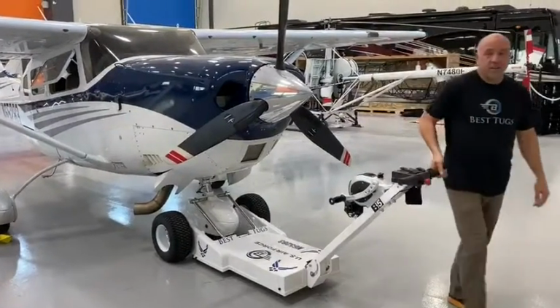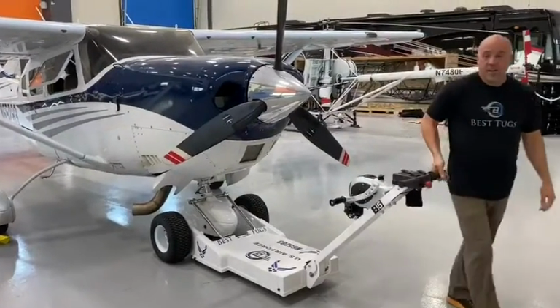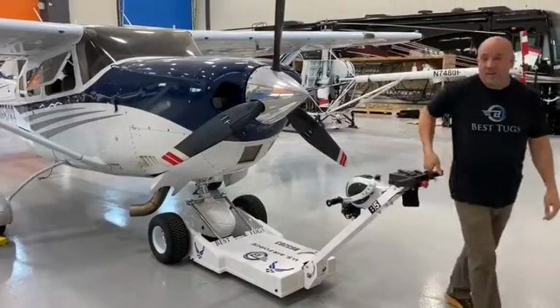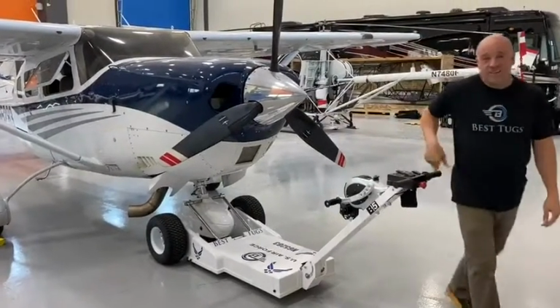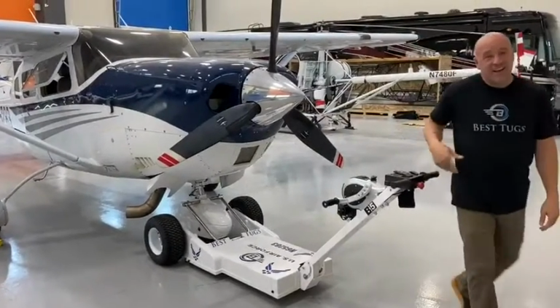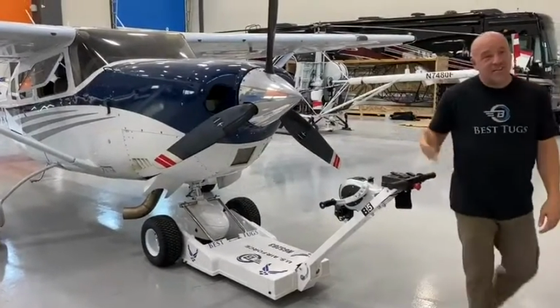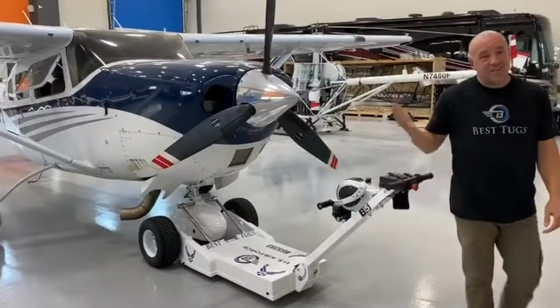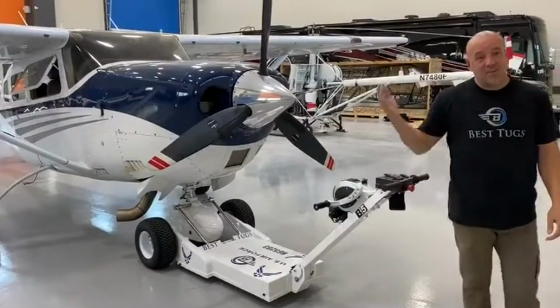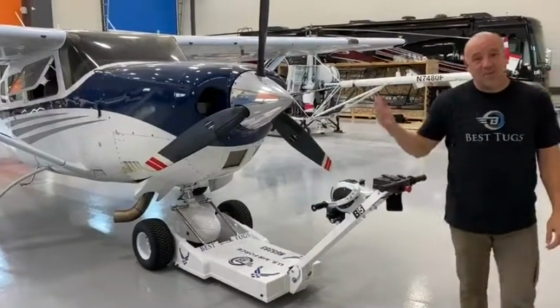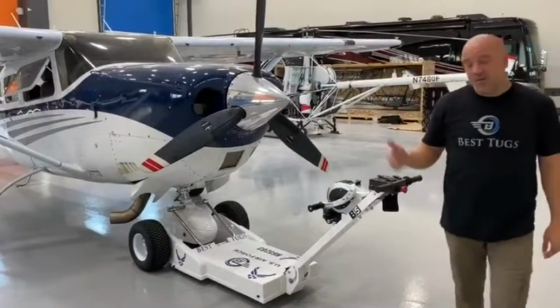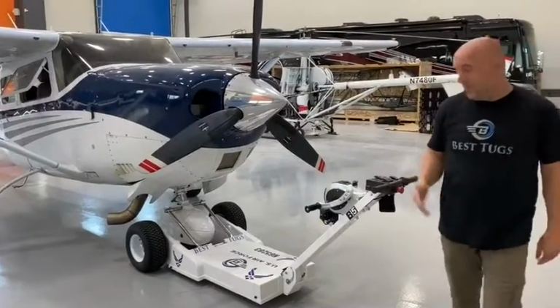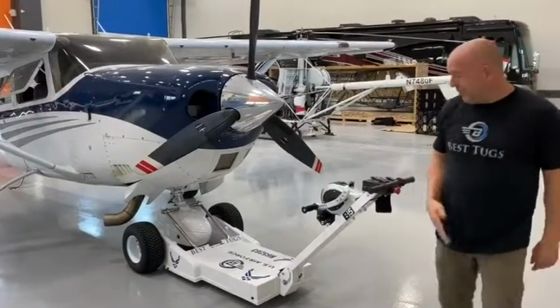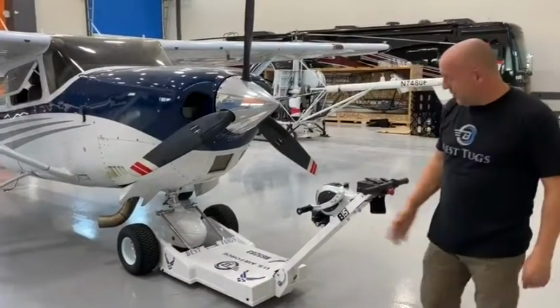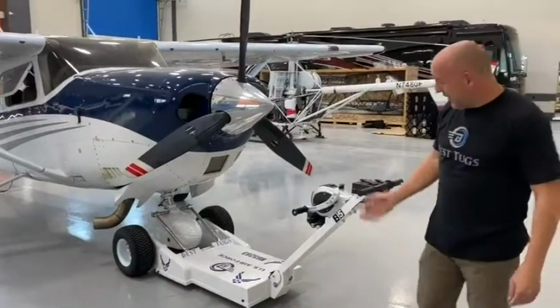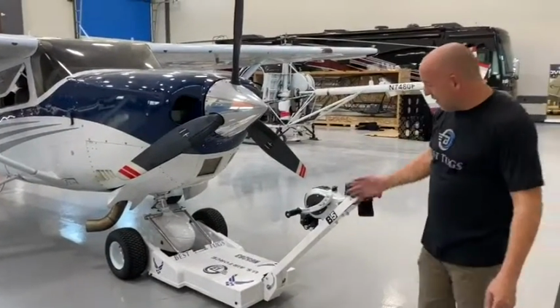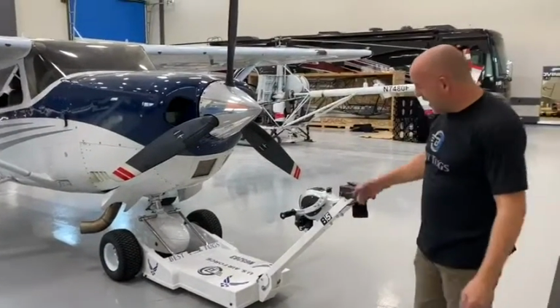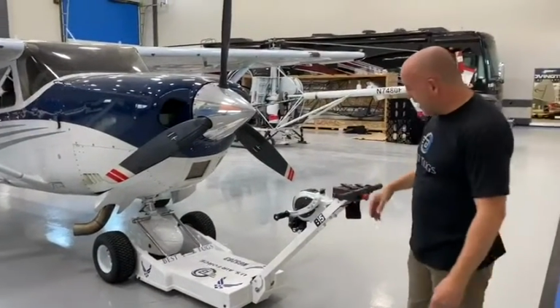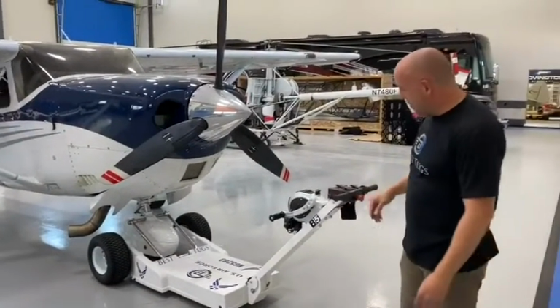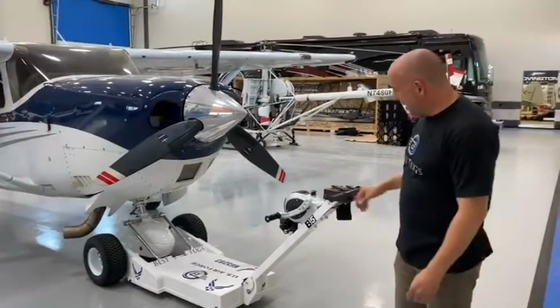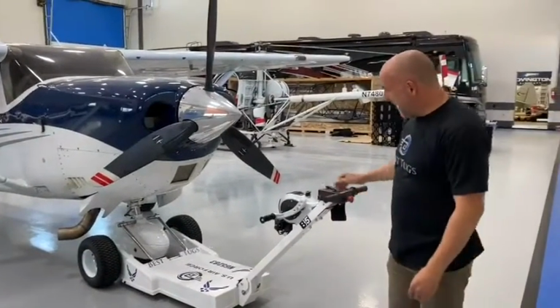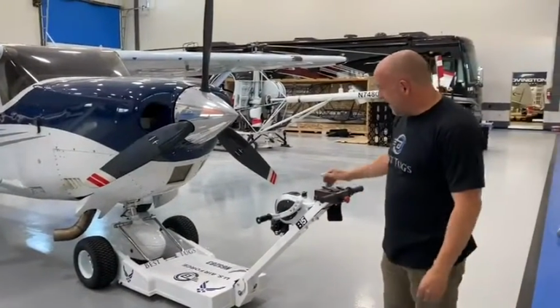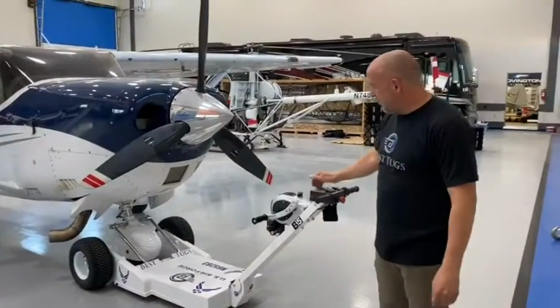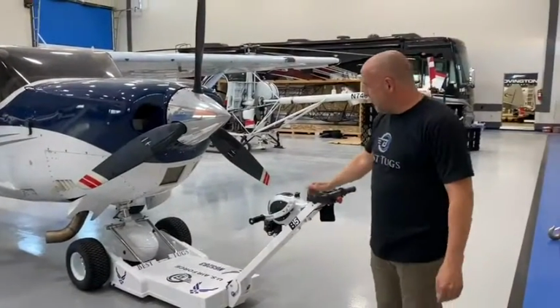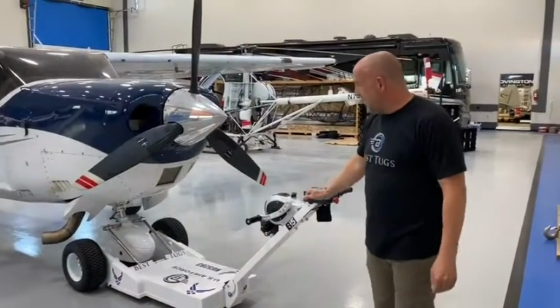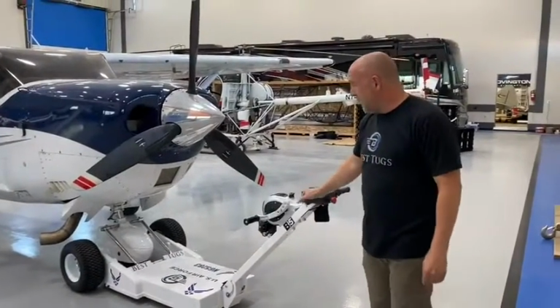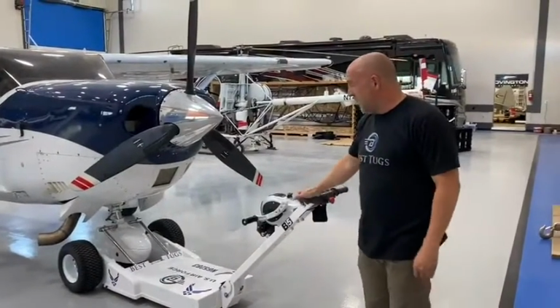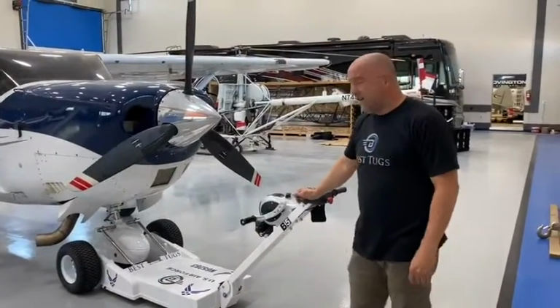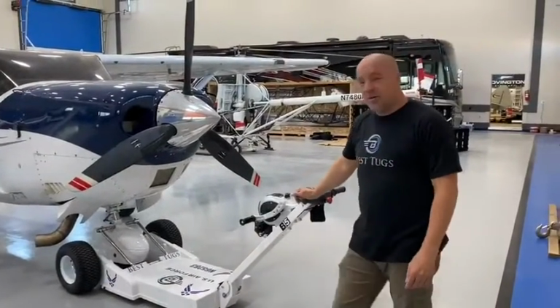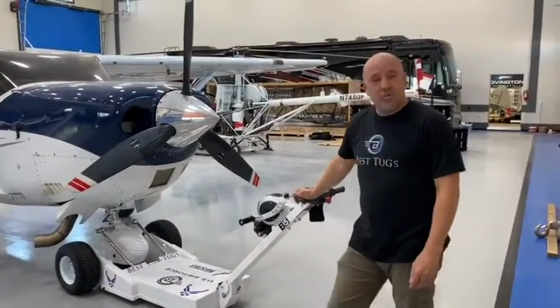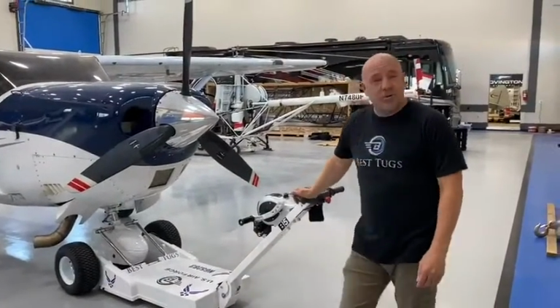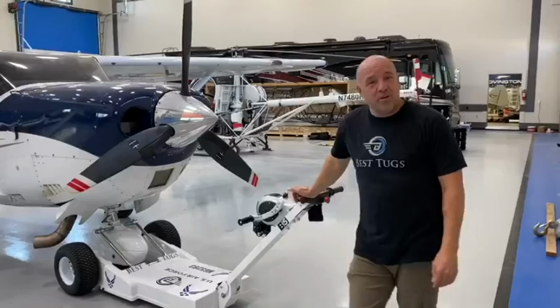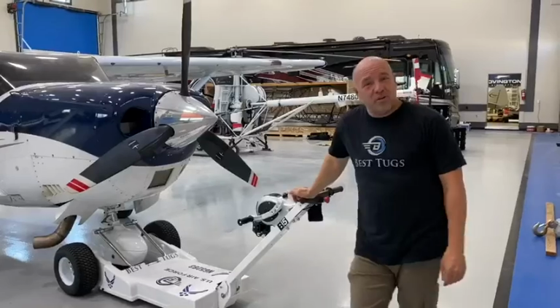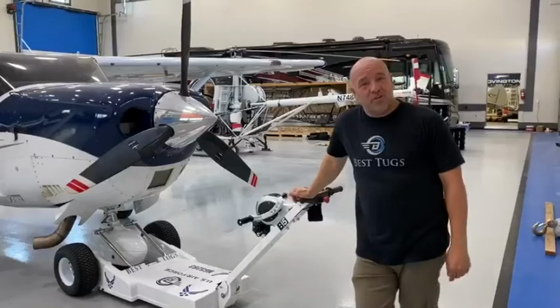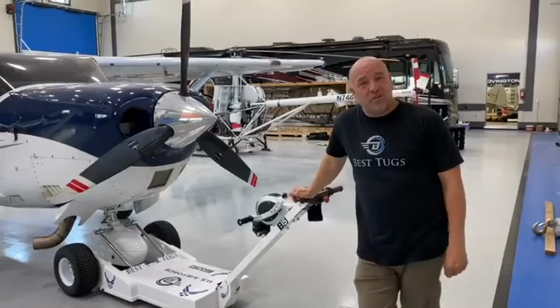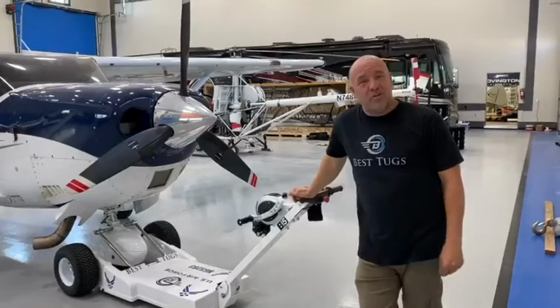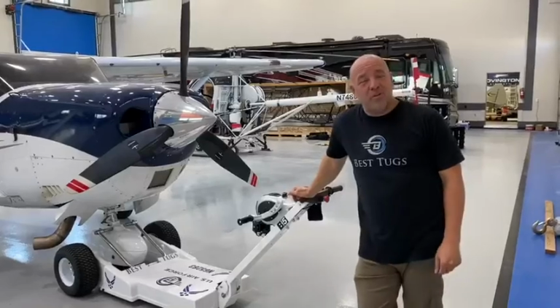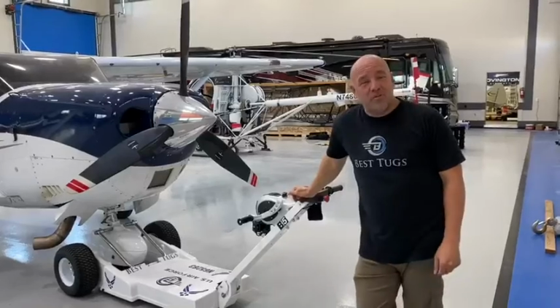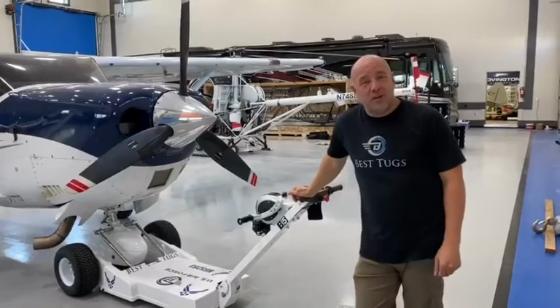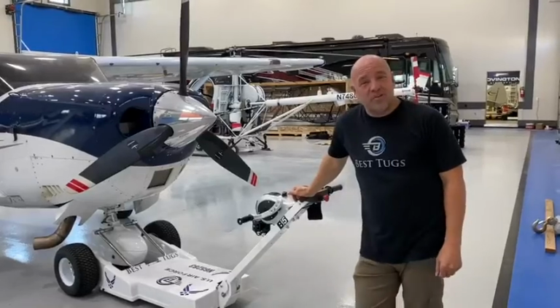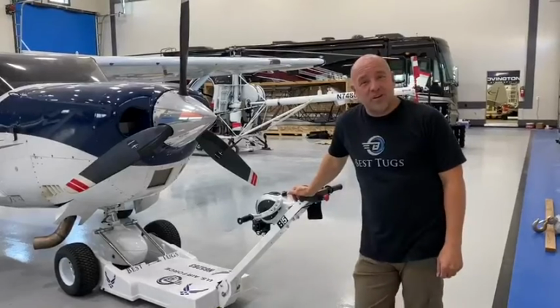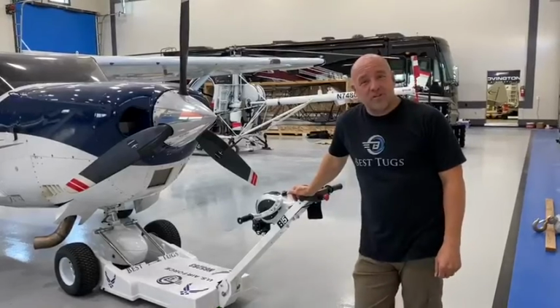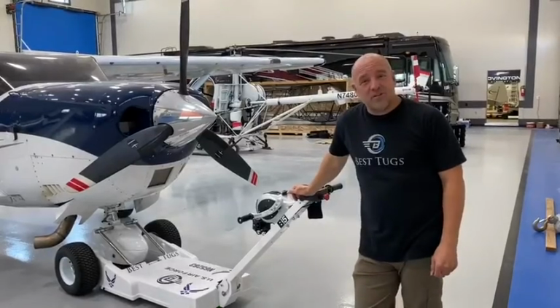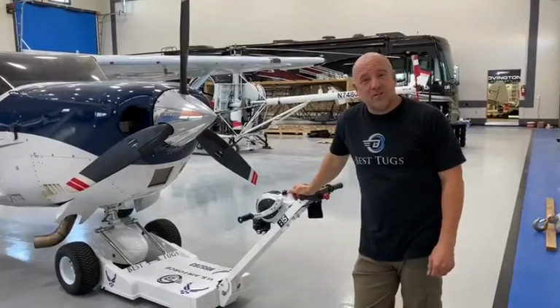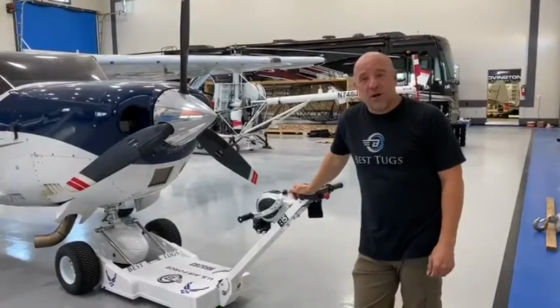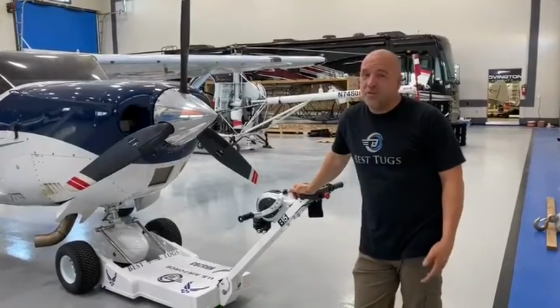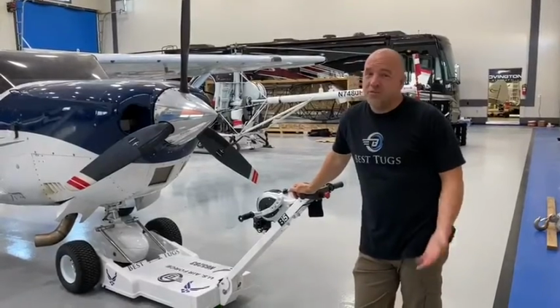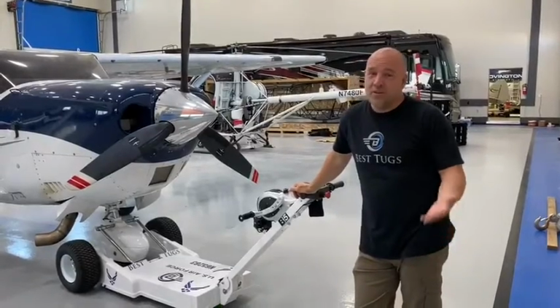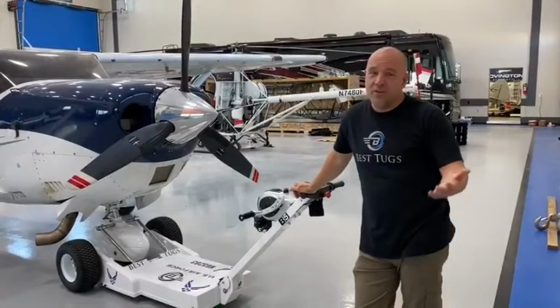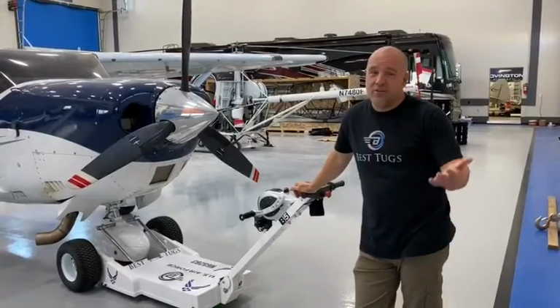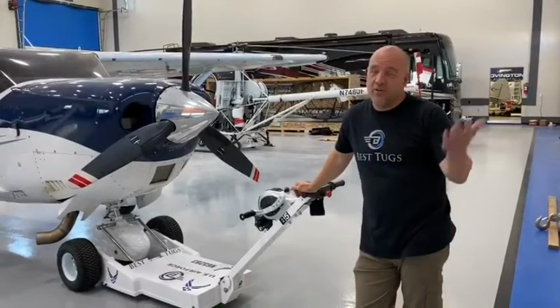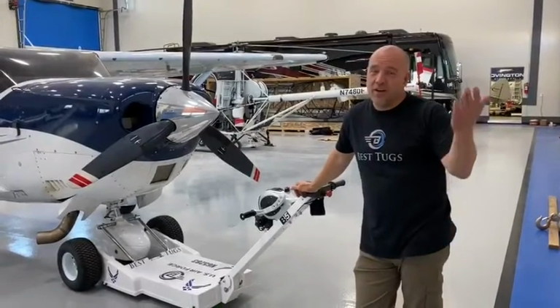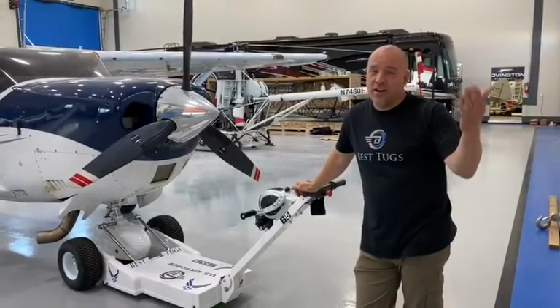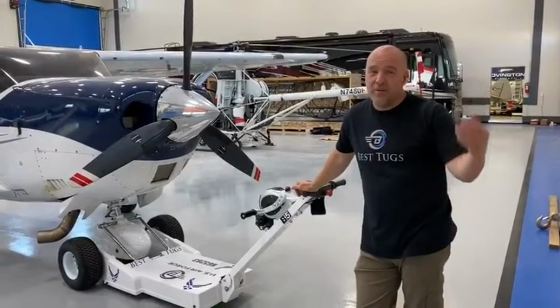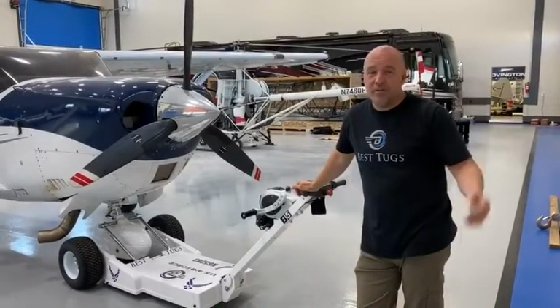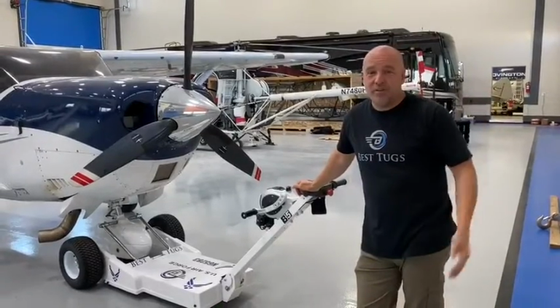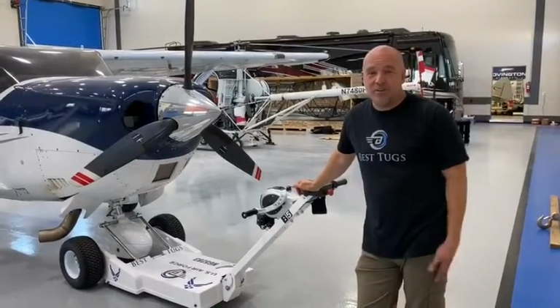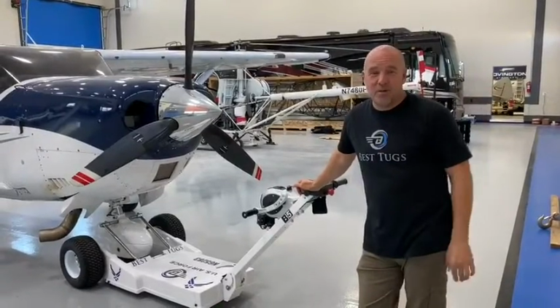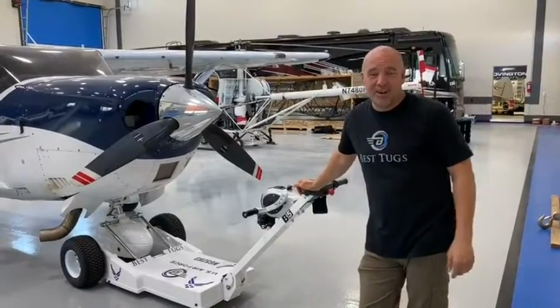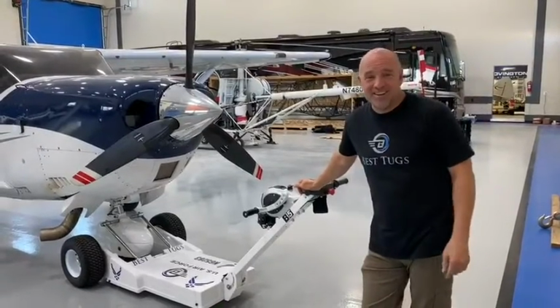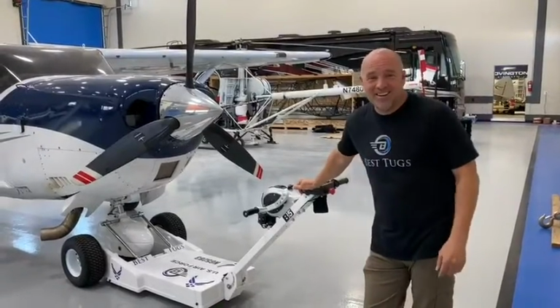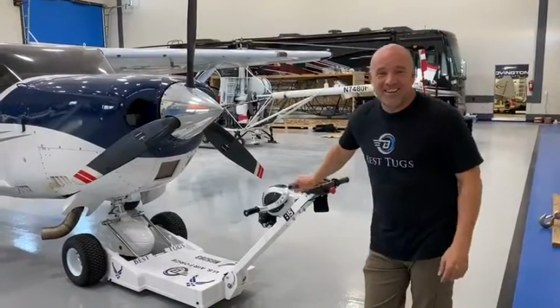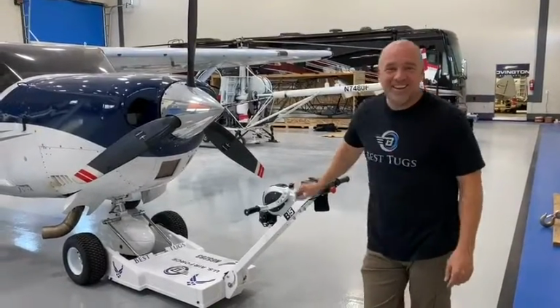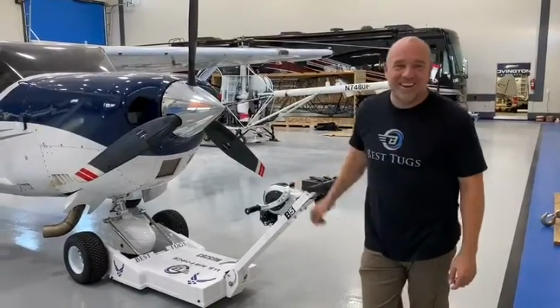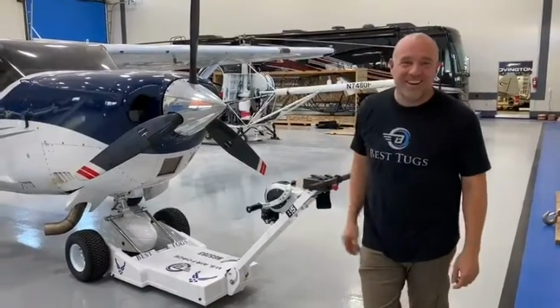It's that simple — we're pretty excited about it. We hope you enjoy your new Best Tugs Bravo Series, or any Best Tugs product. Take care.